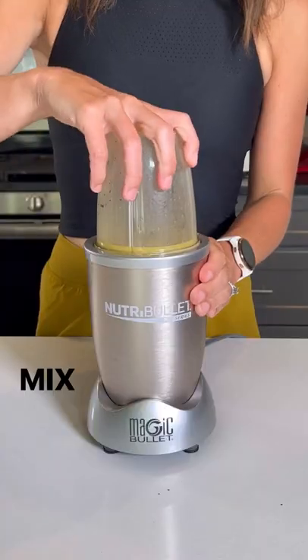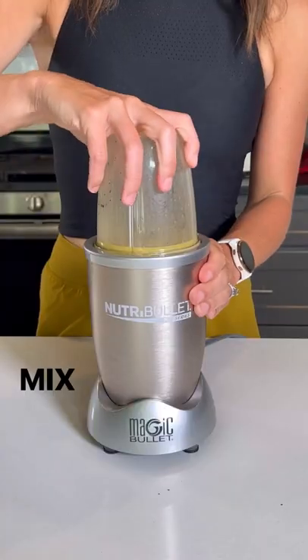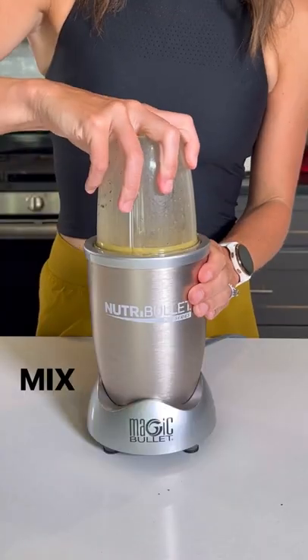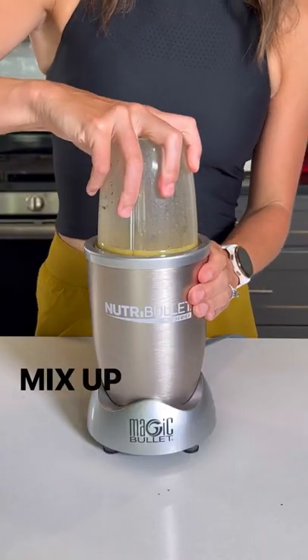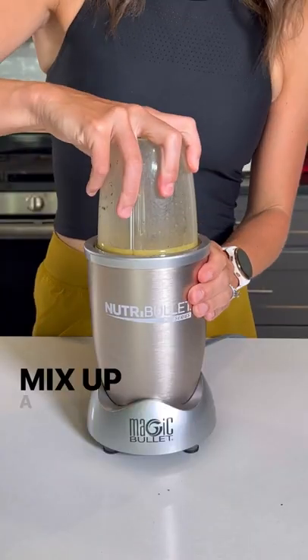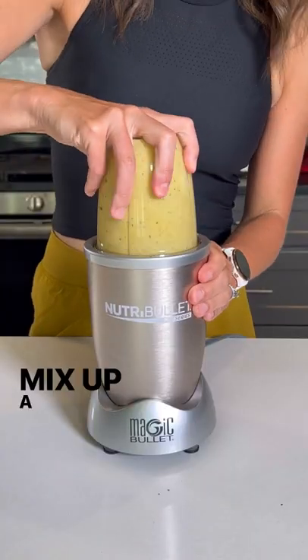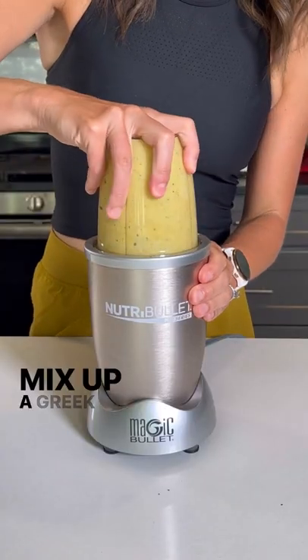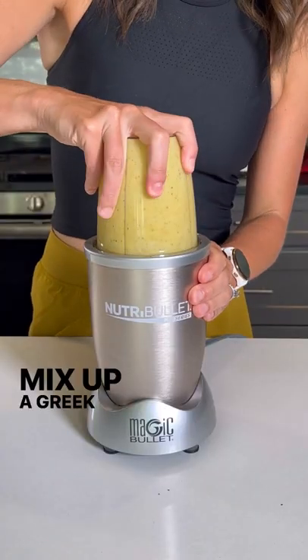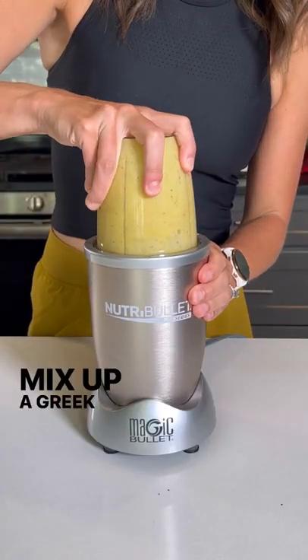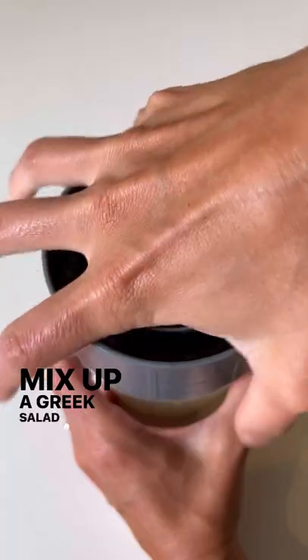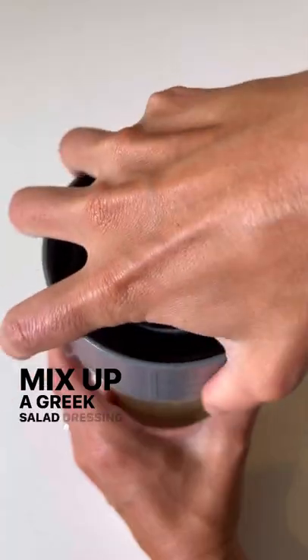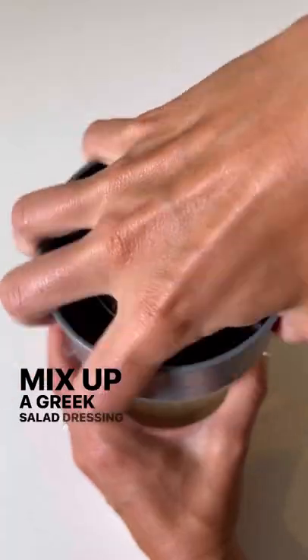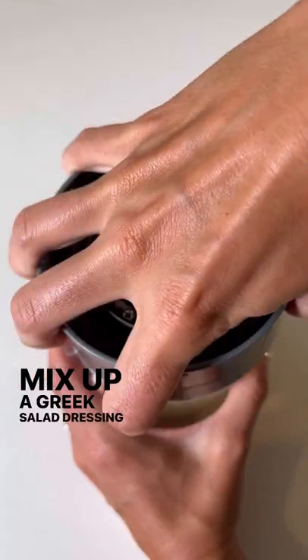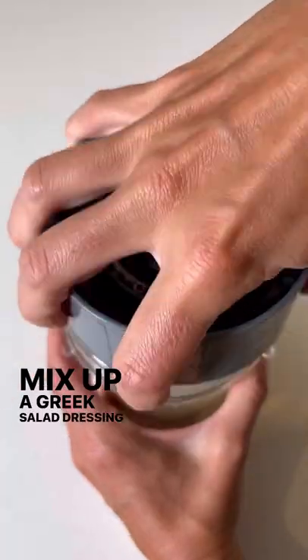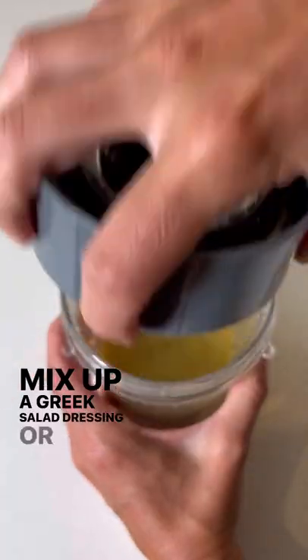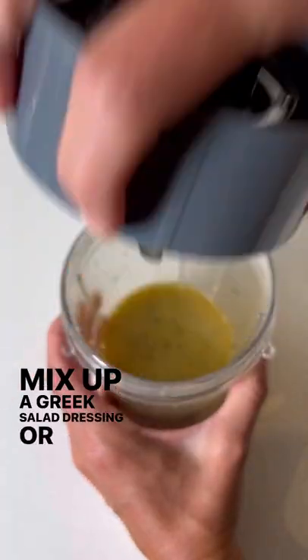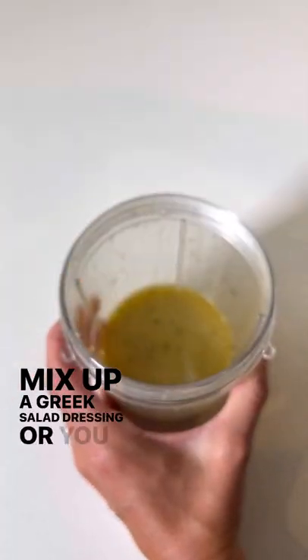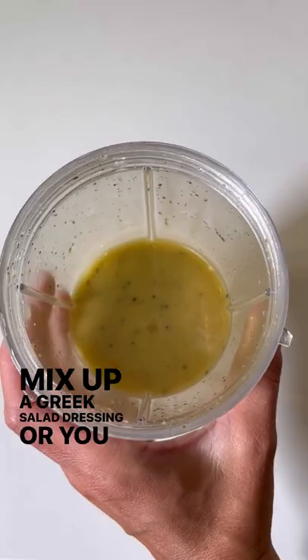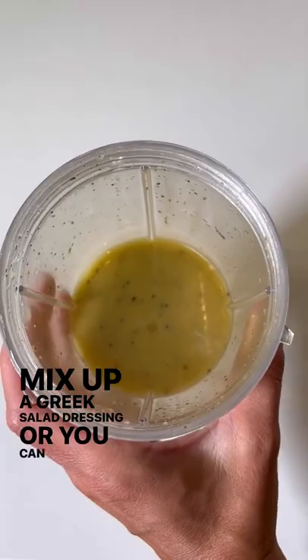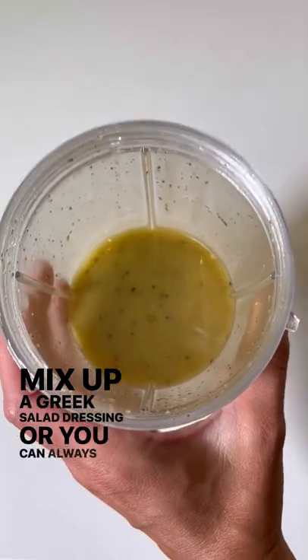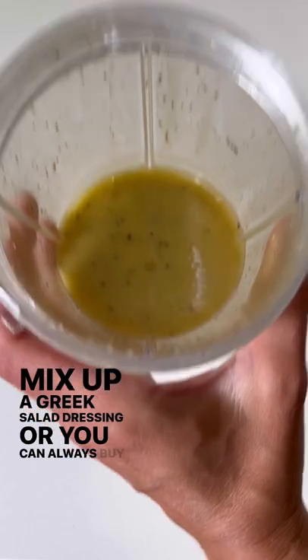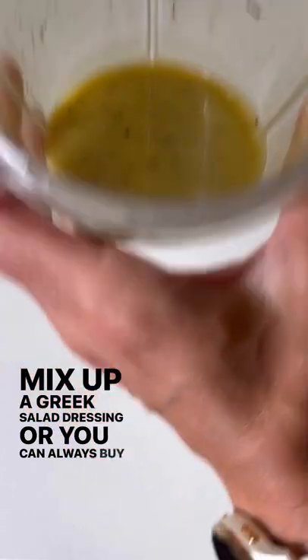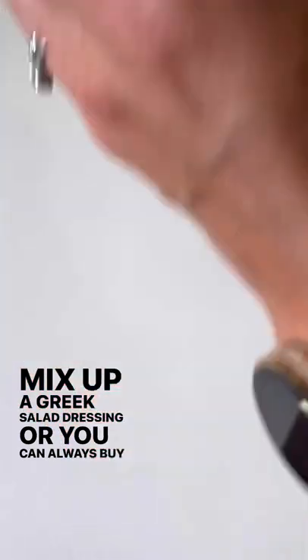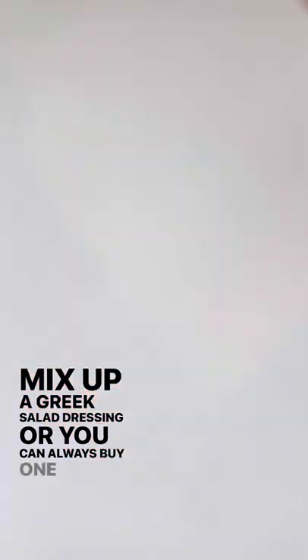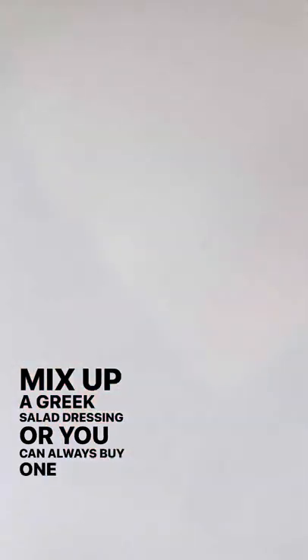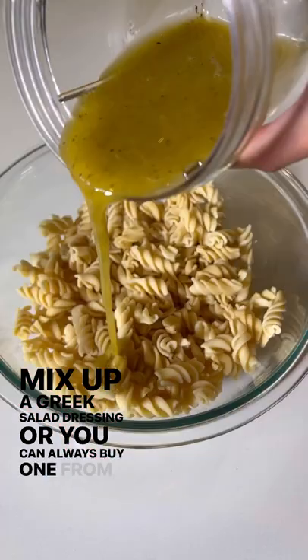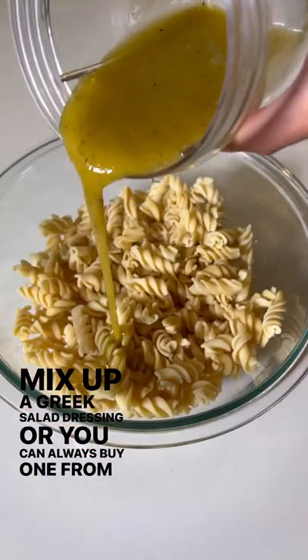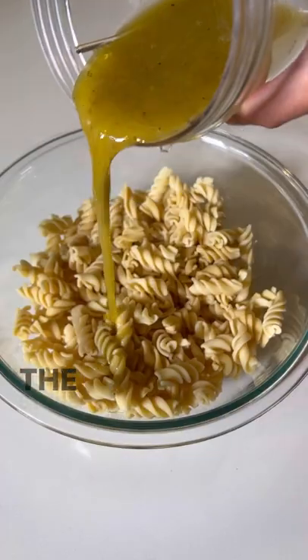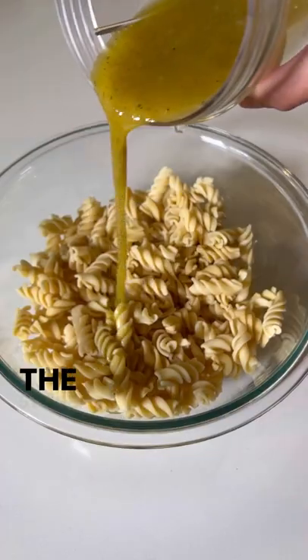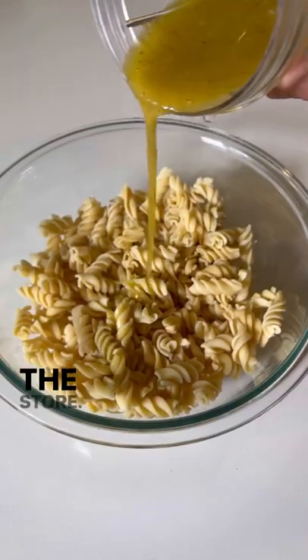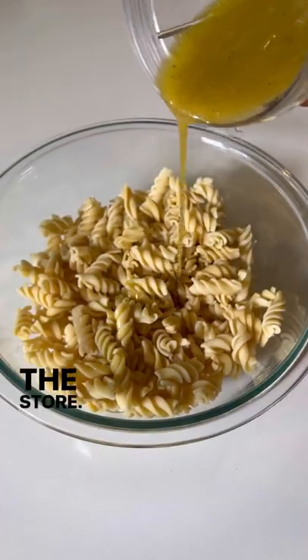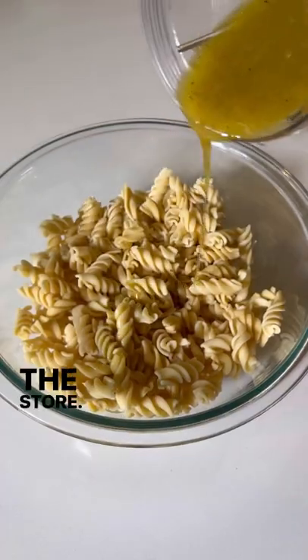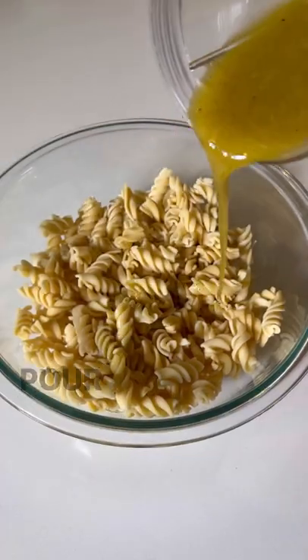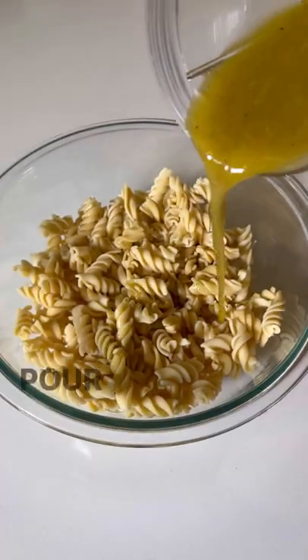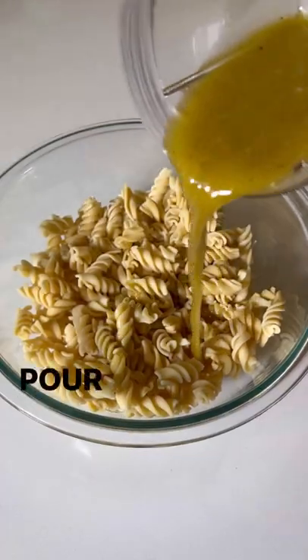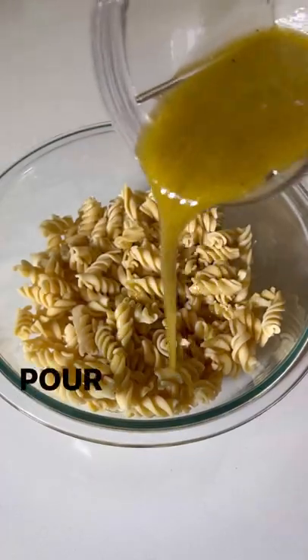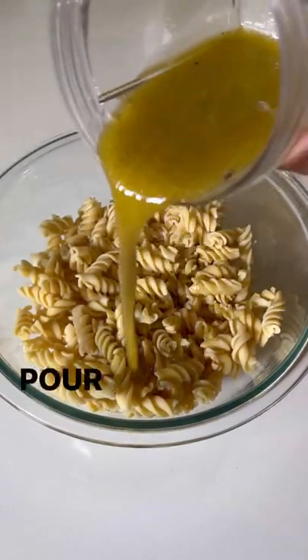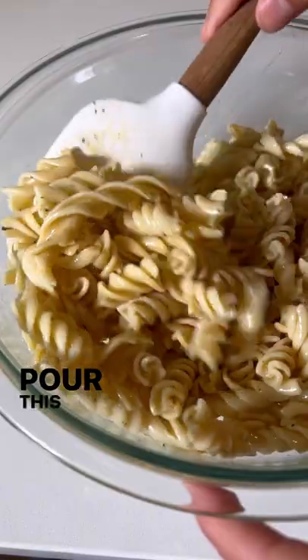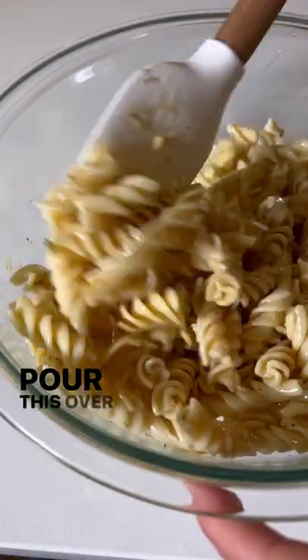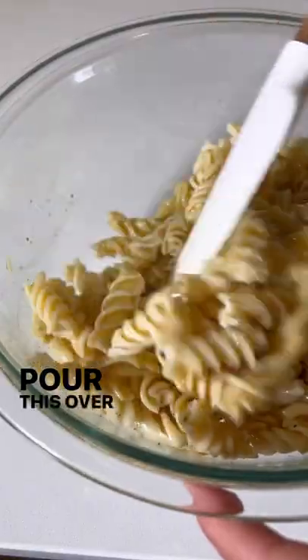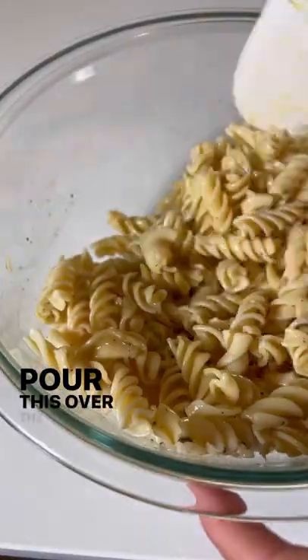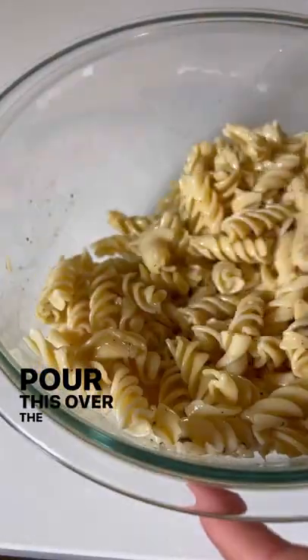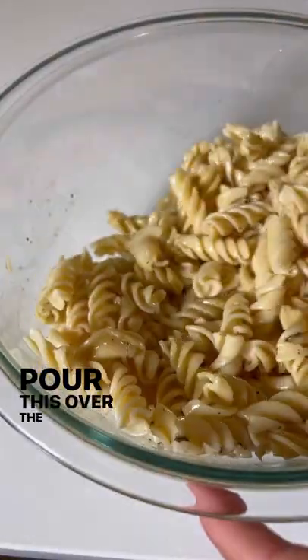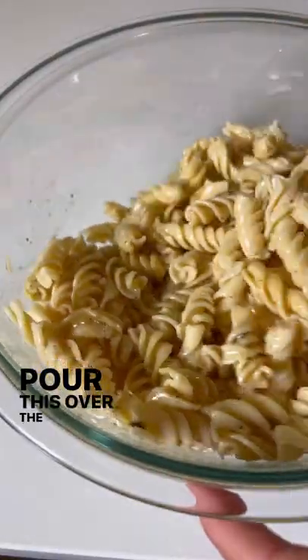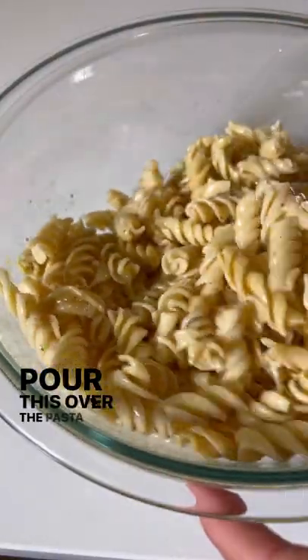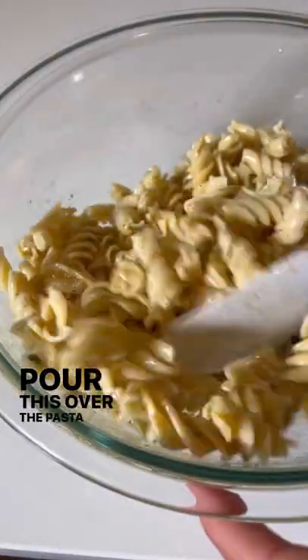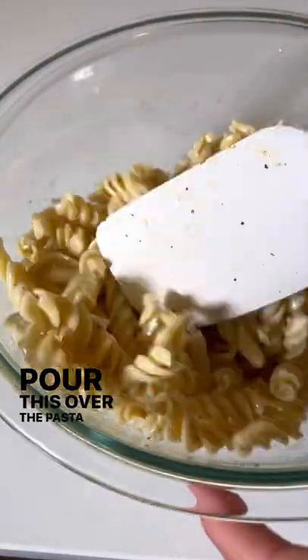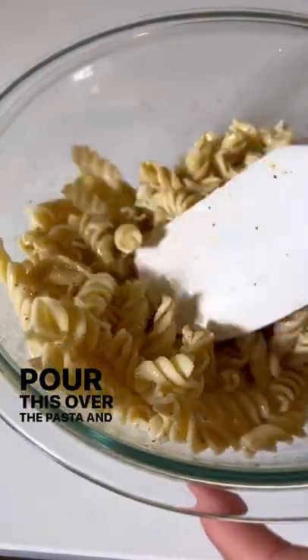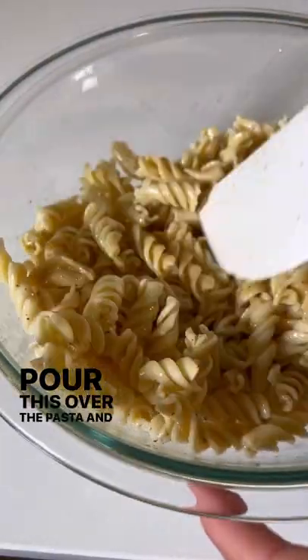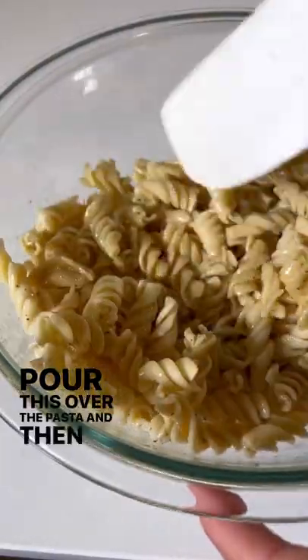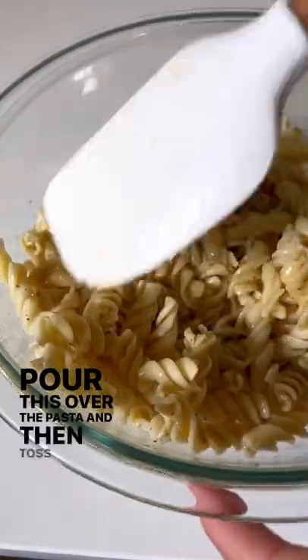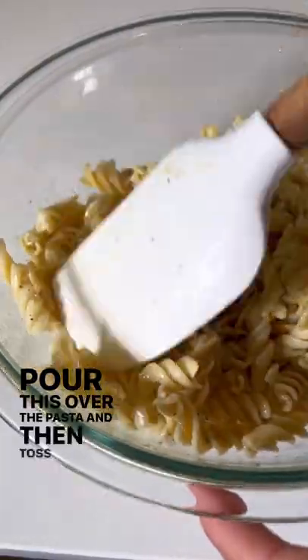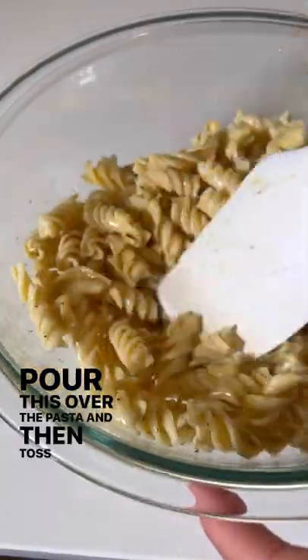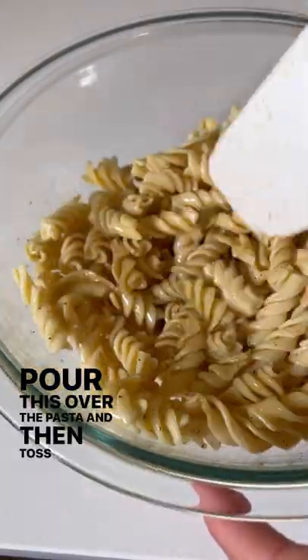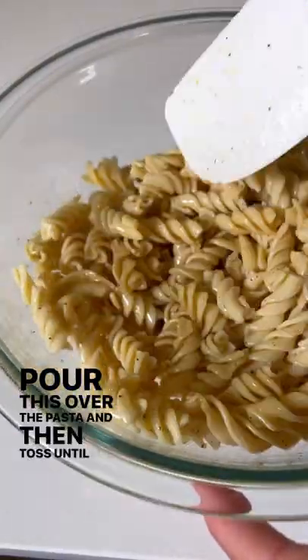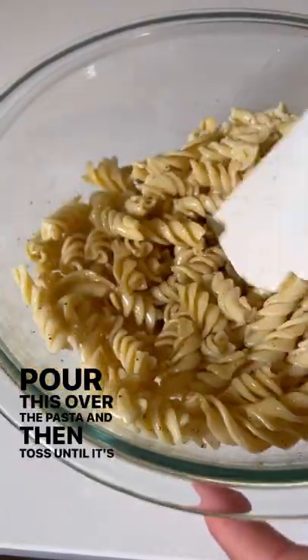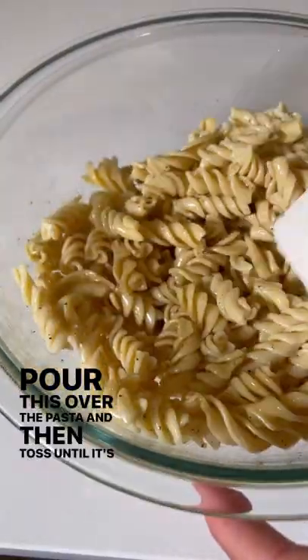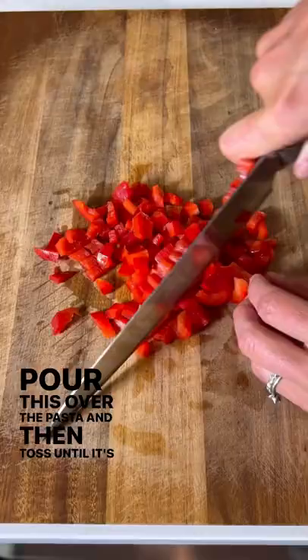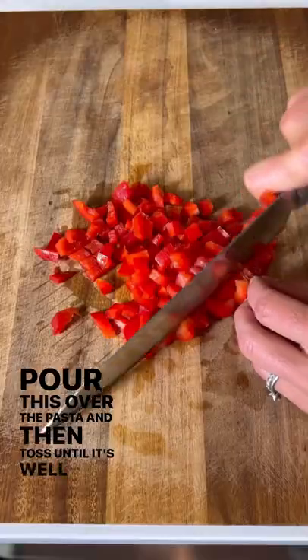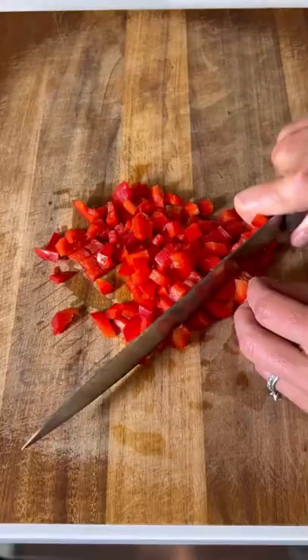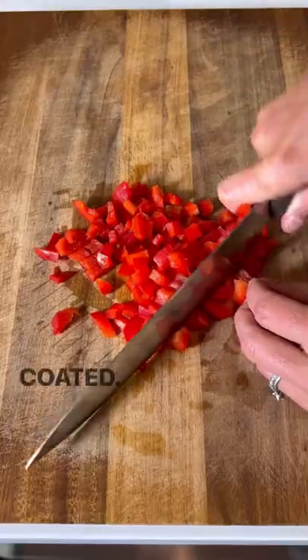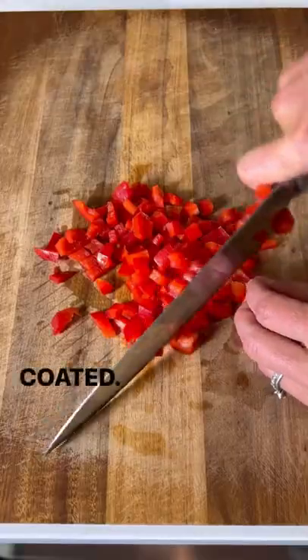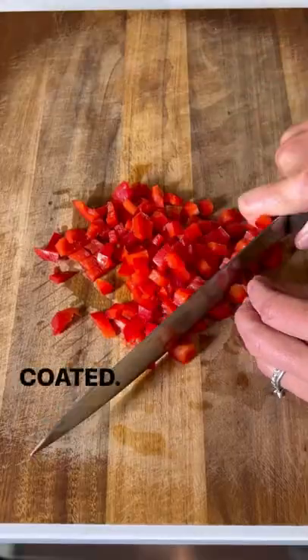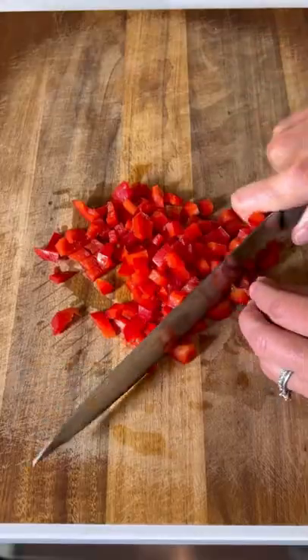Mix up a Greek salad dressing, or you can always buy one from the store. Pour this over the pasta and then toss until it's well coated.